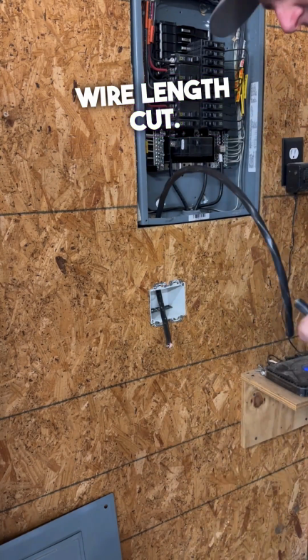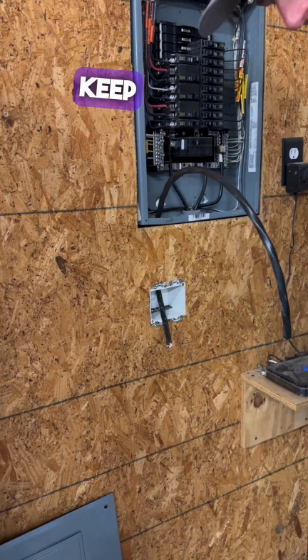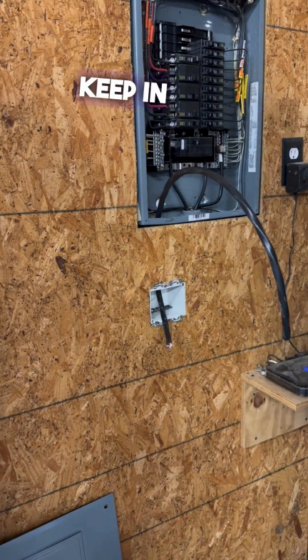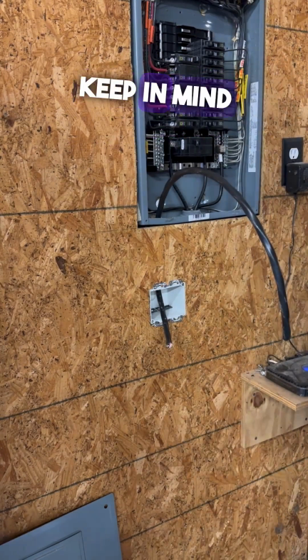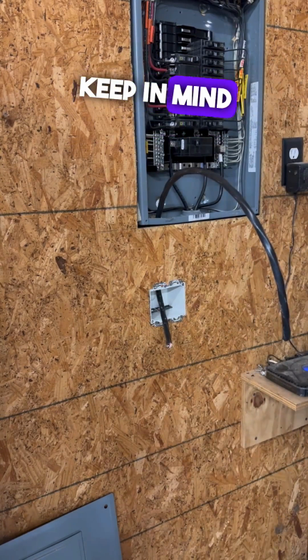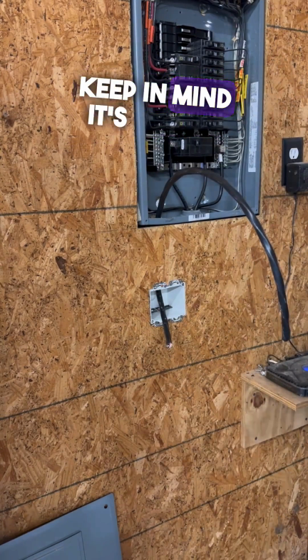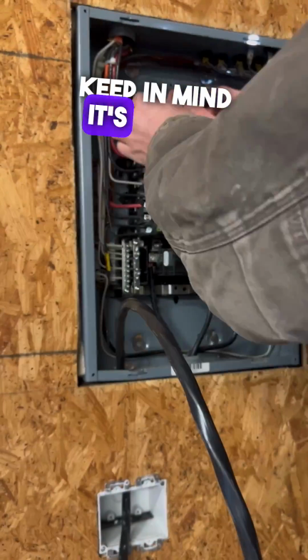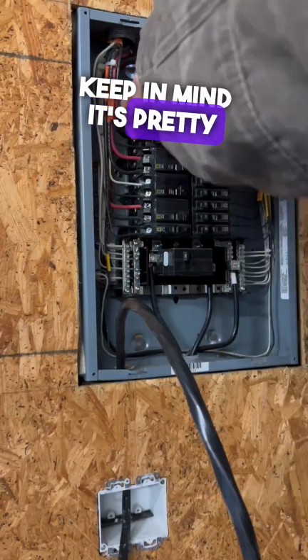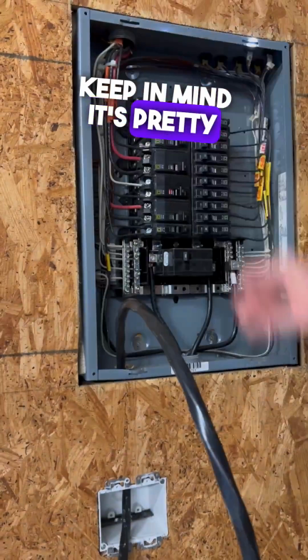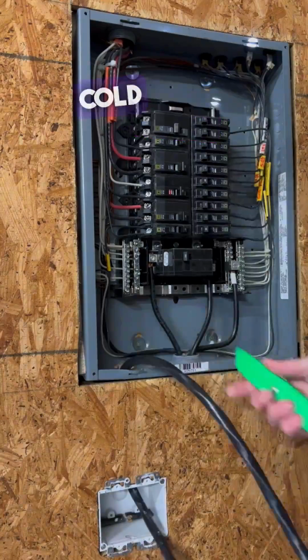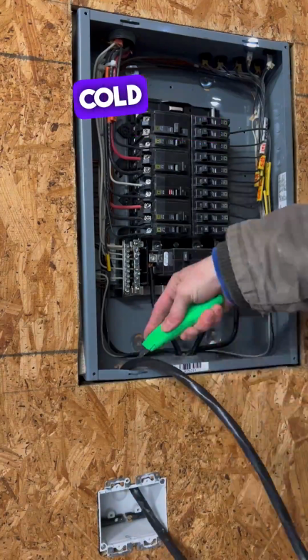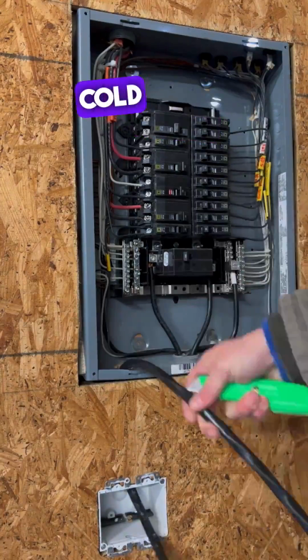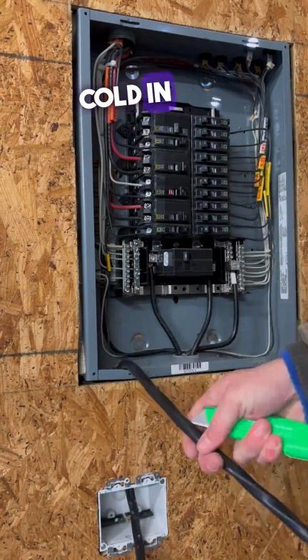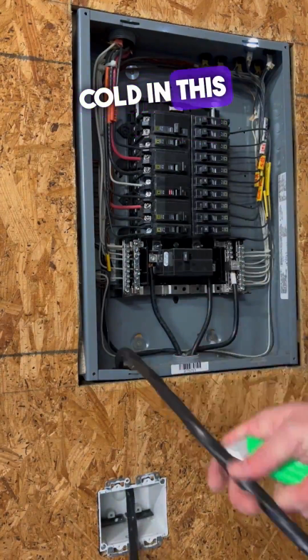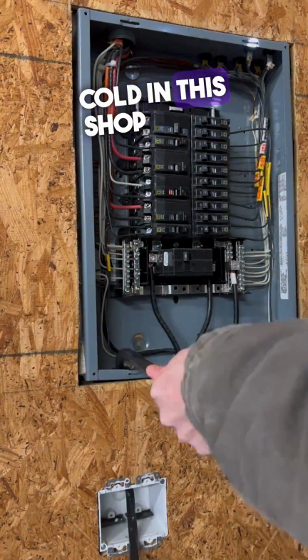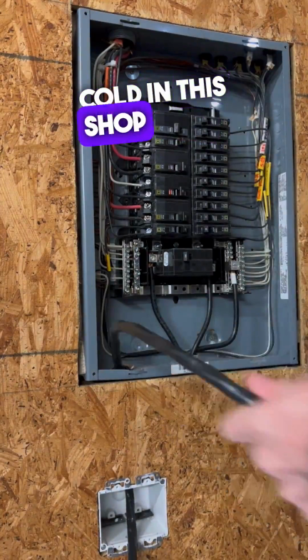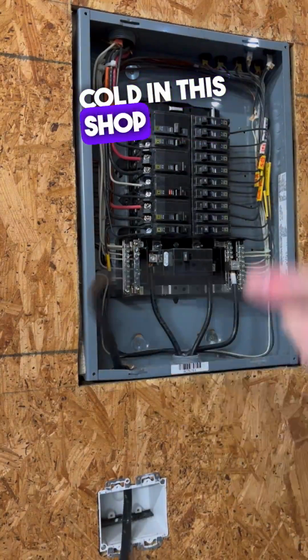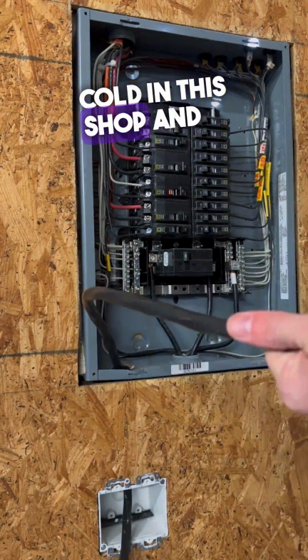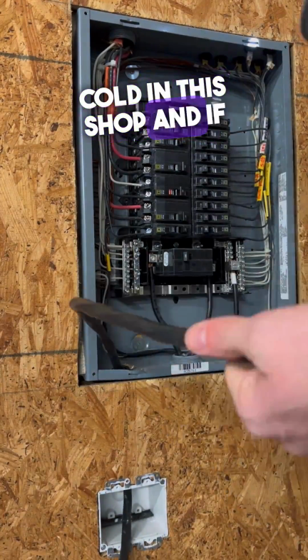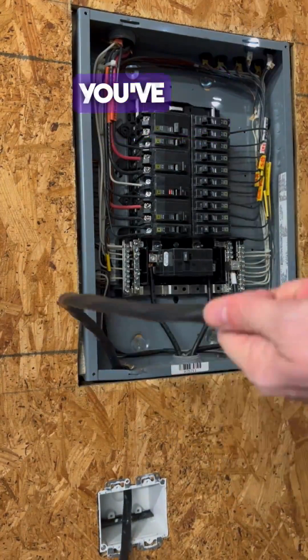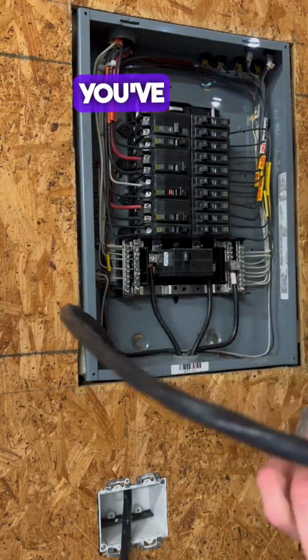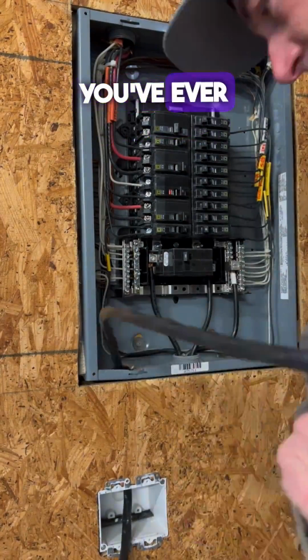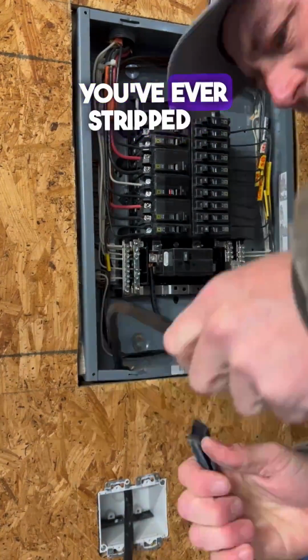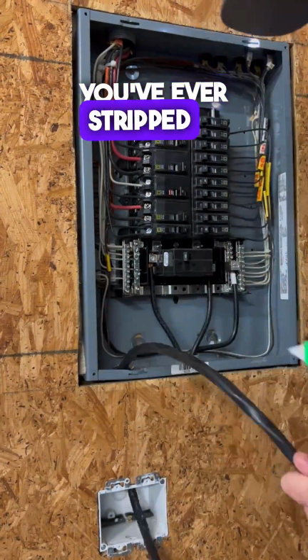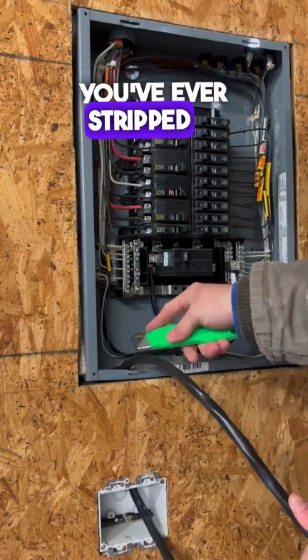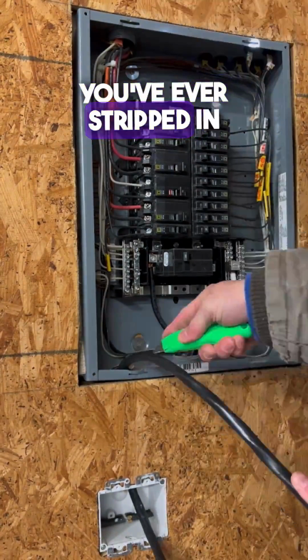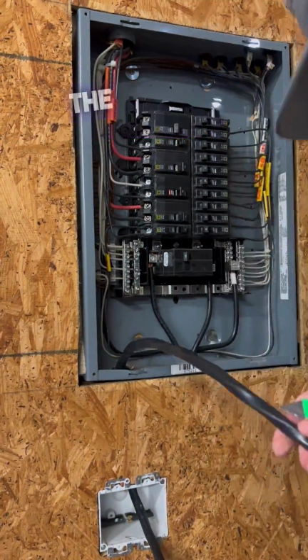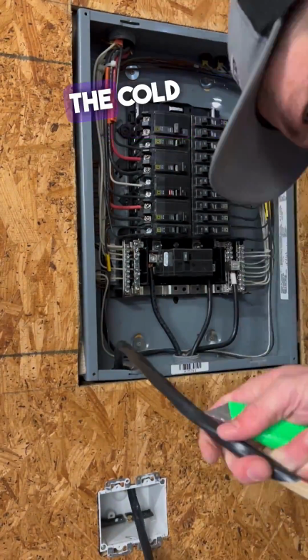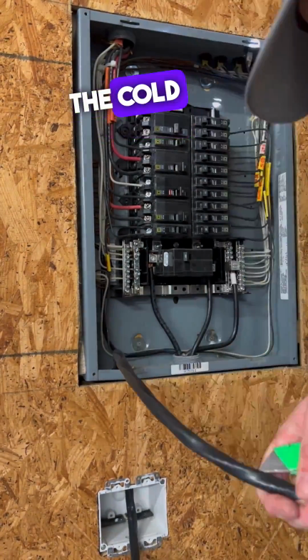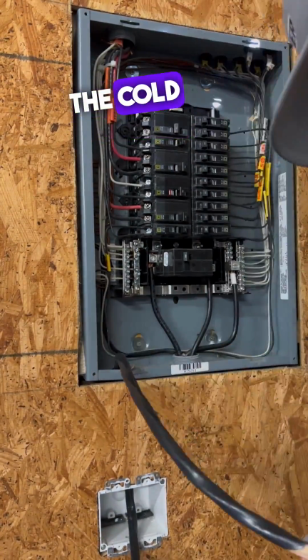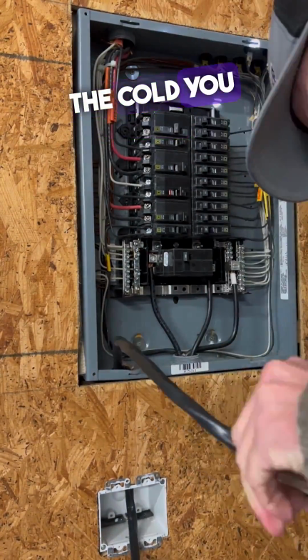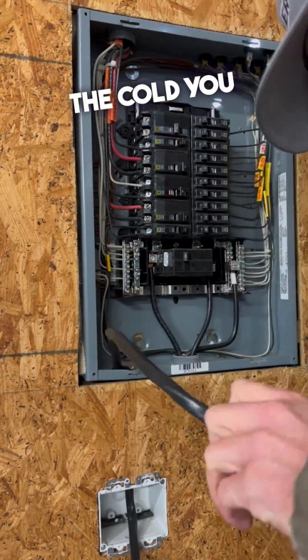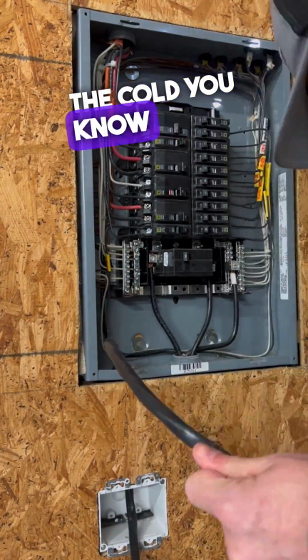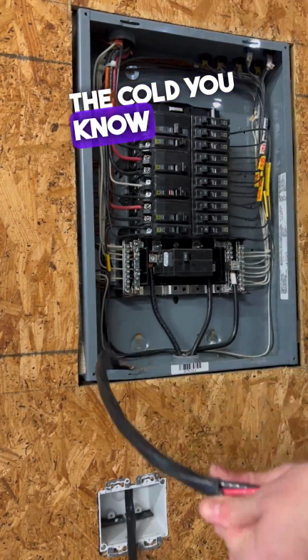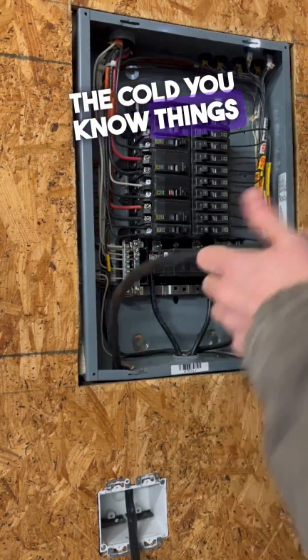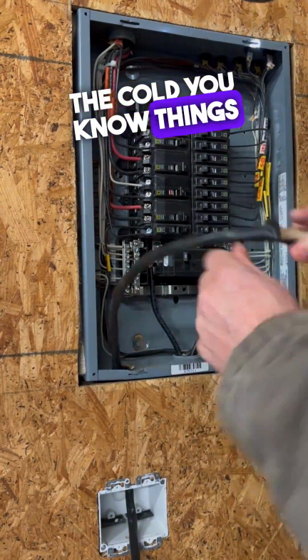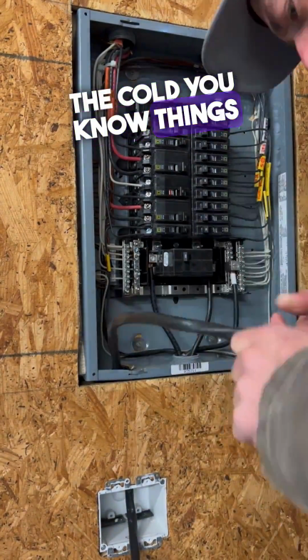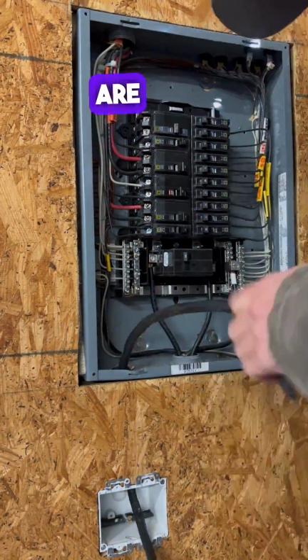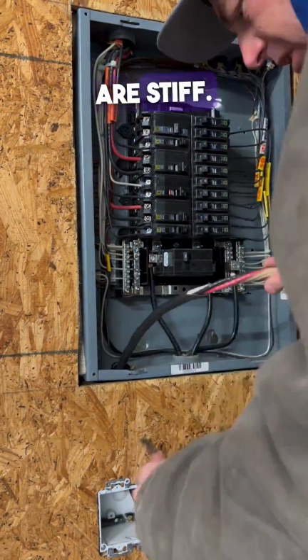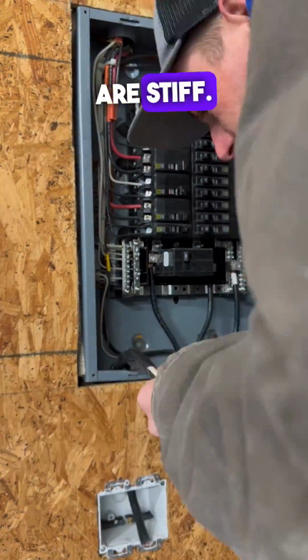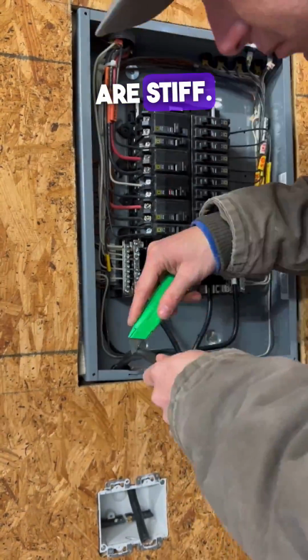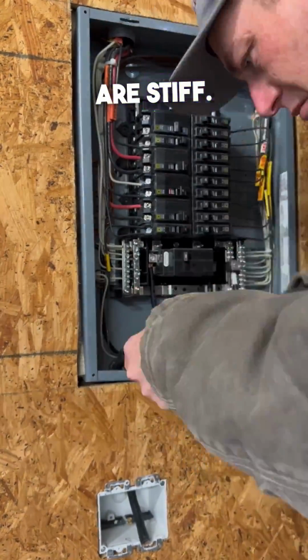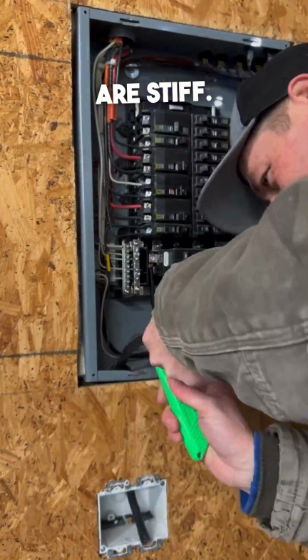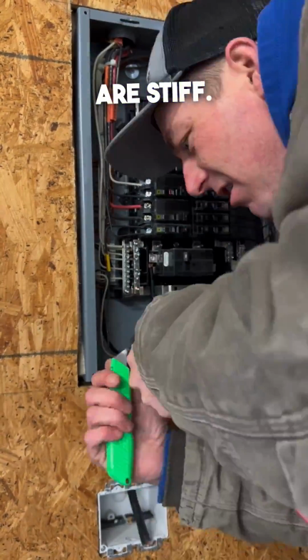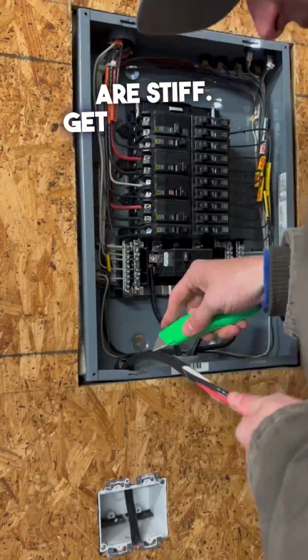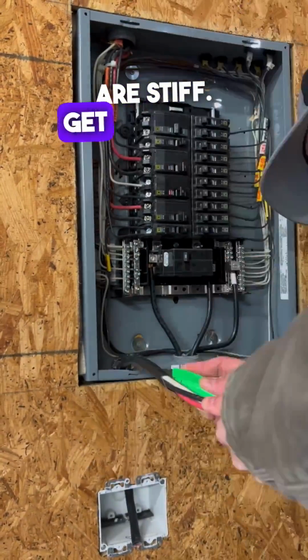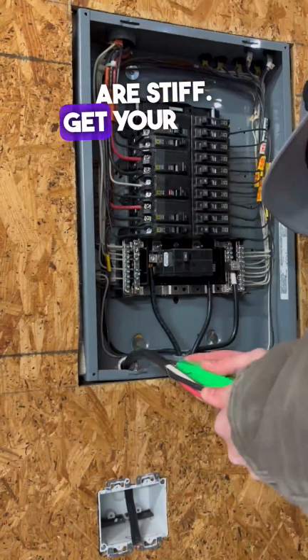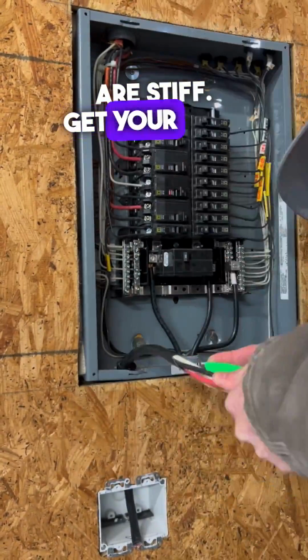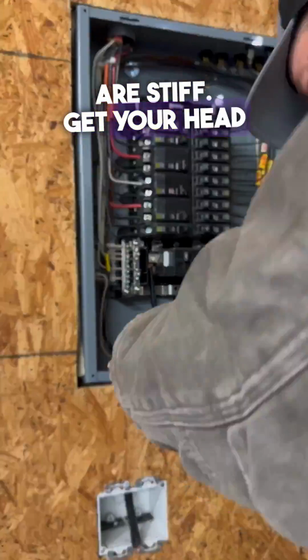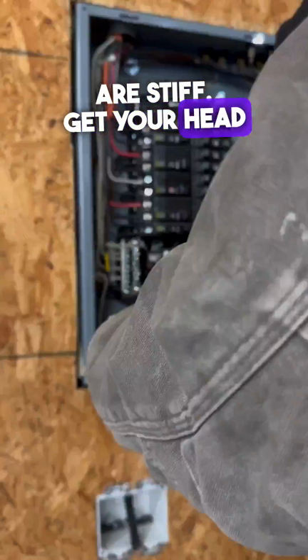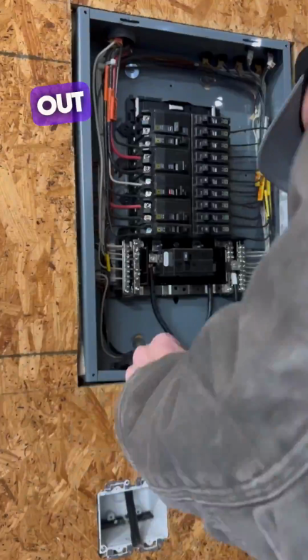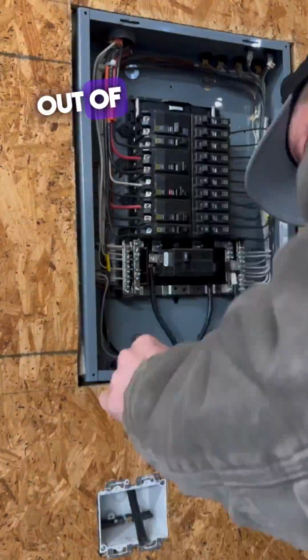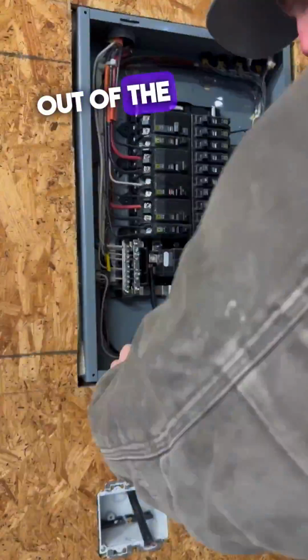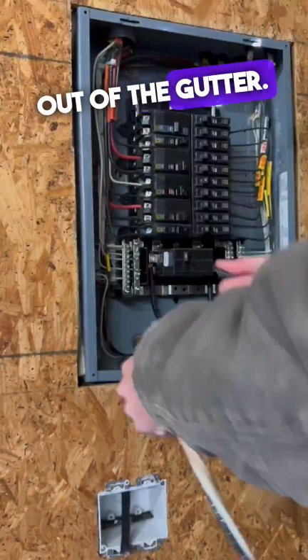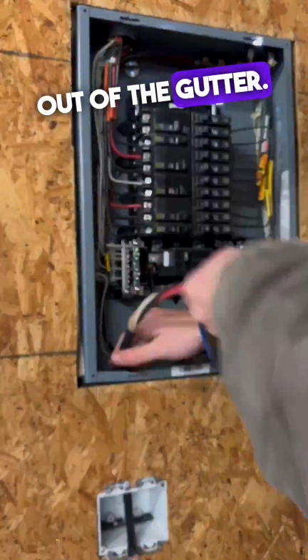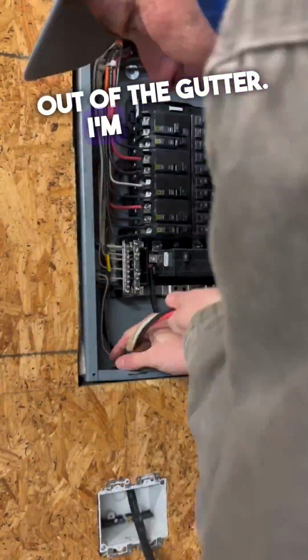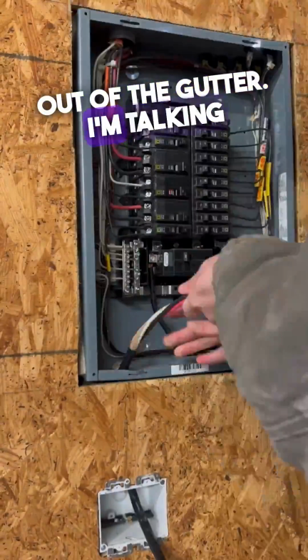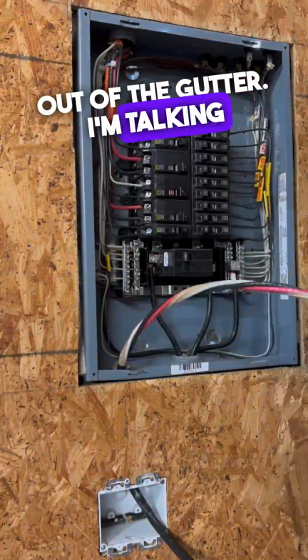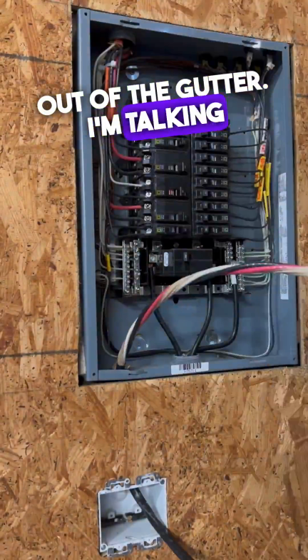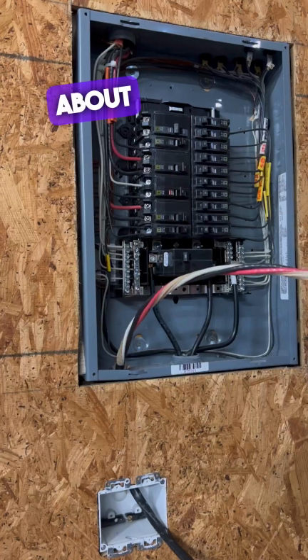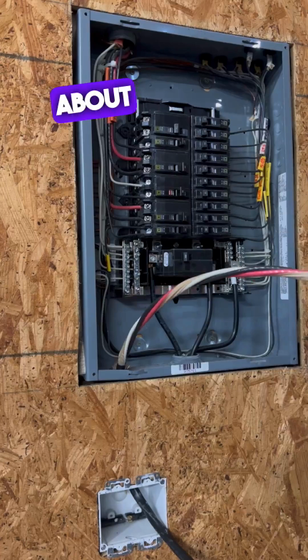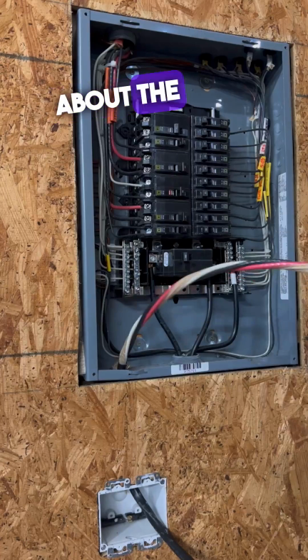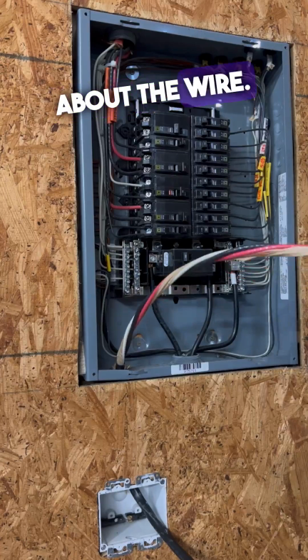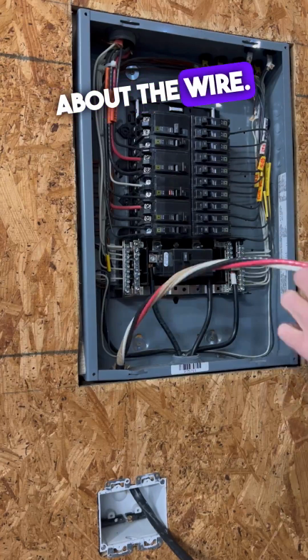Keep in mind it's pretty cold in this shop, and if you've ever stripped in the cold, you know things are stiff. Get your head out of the gutter — I'm talking about the wire.